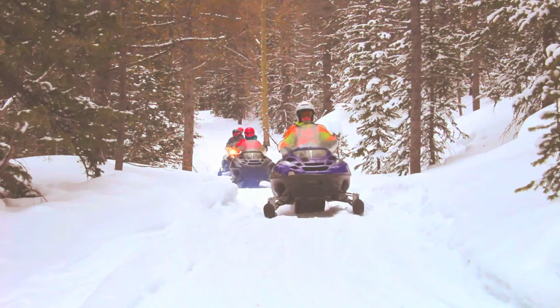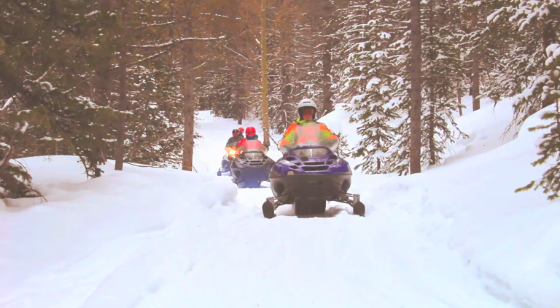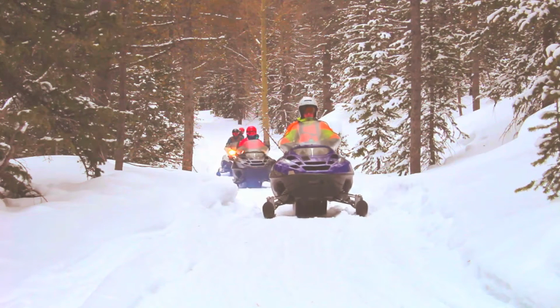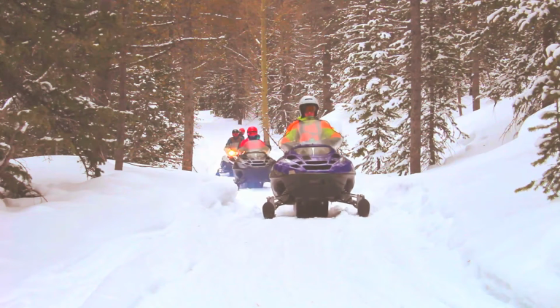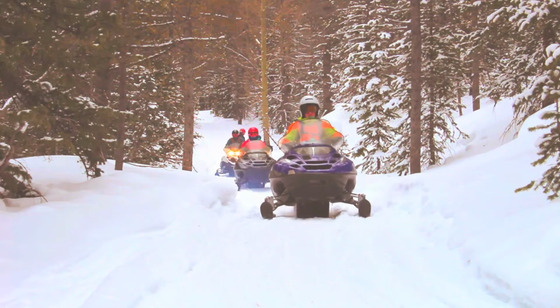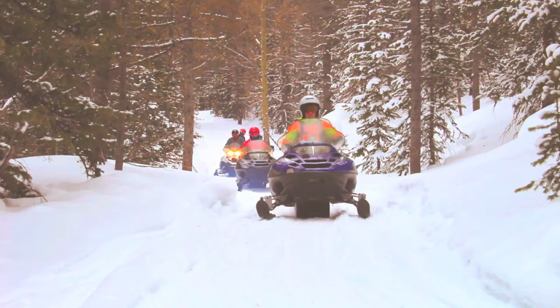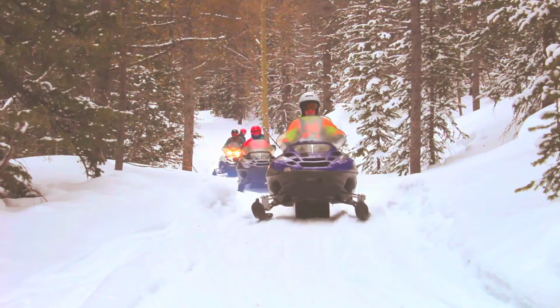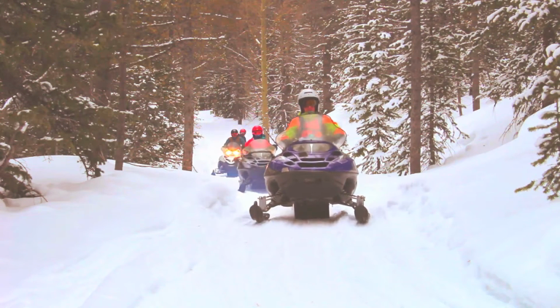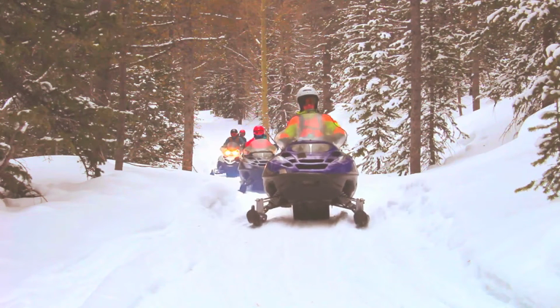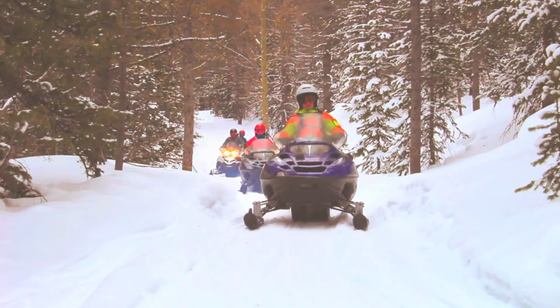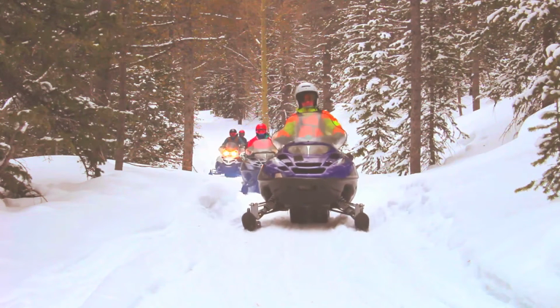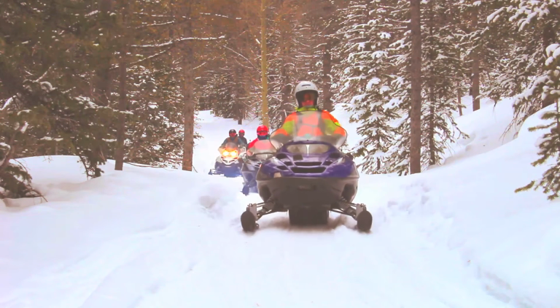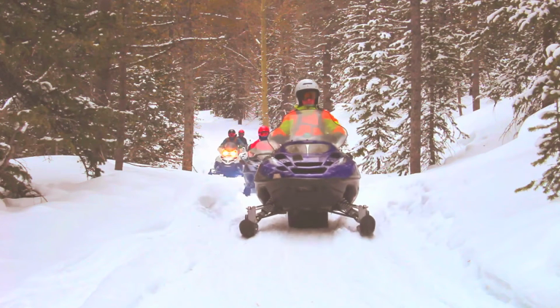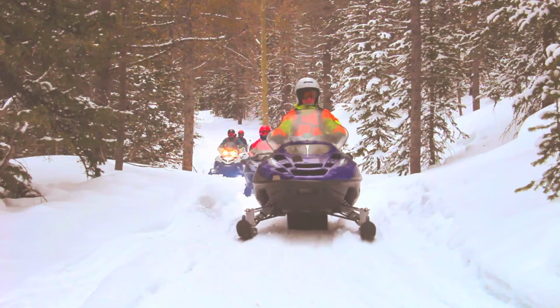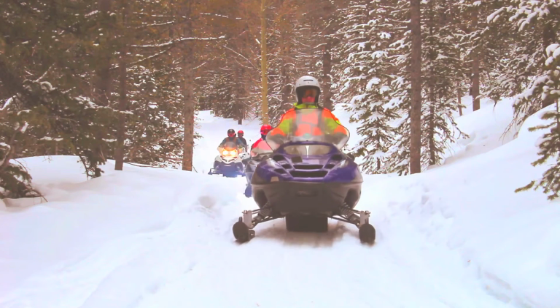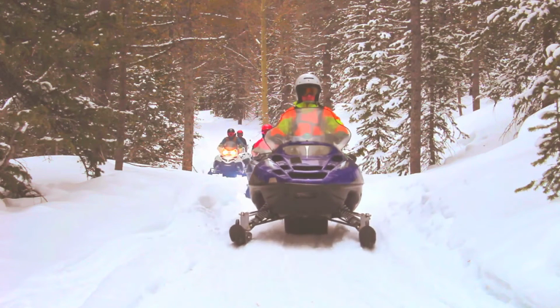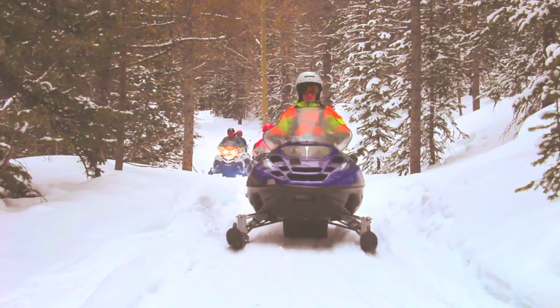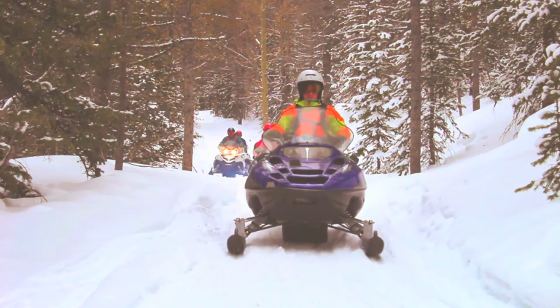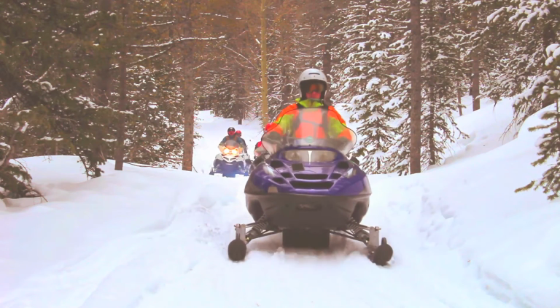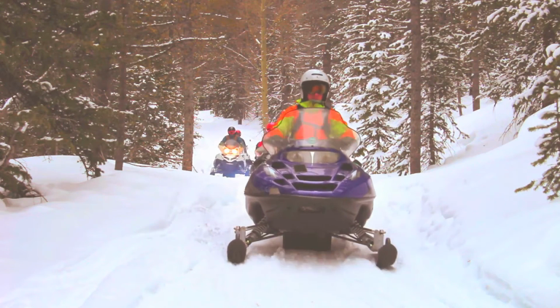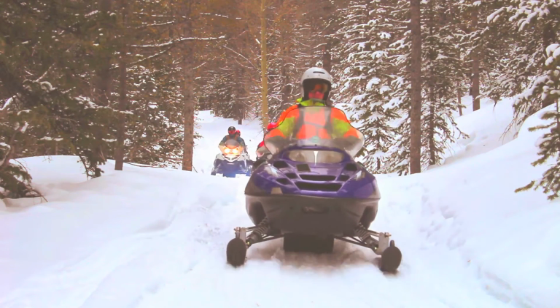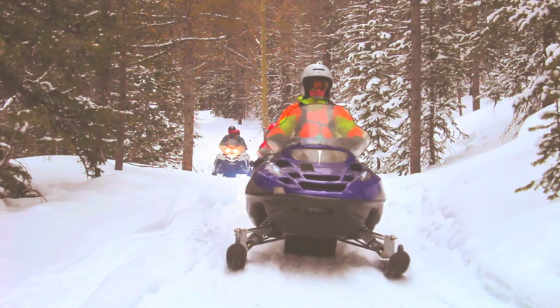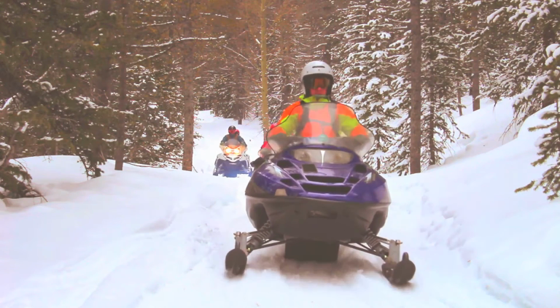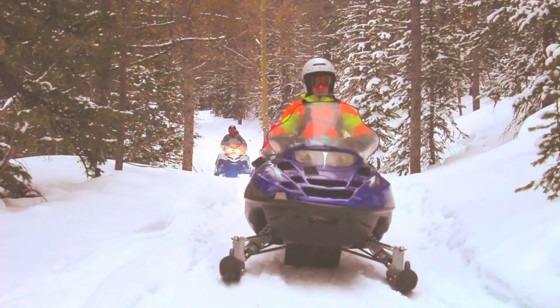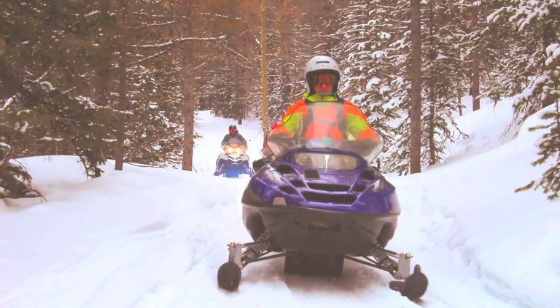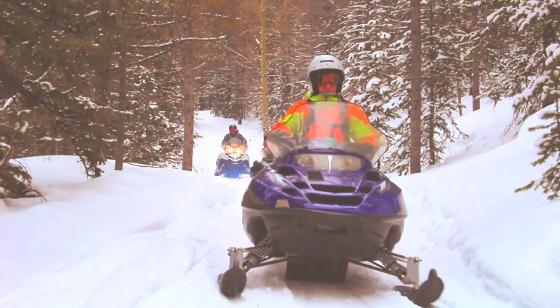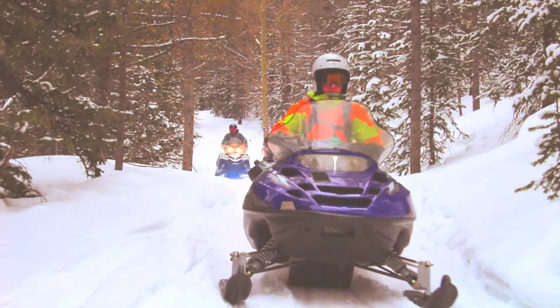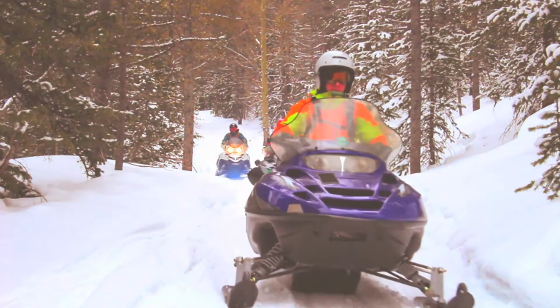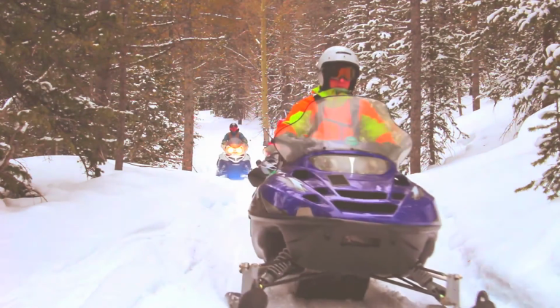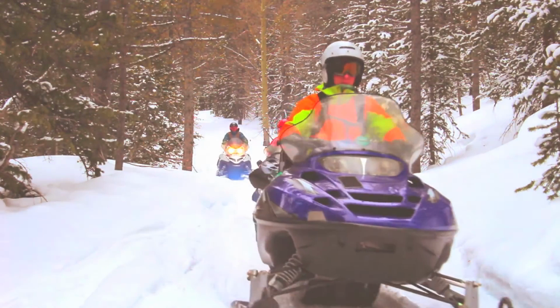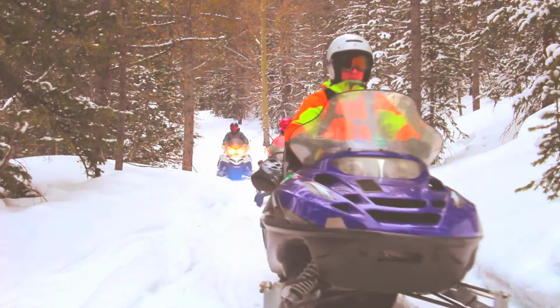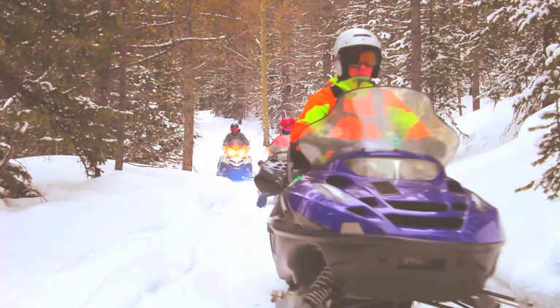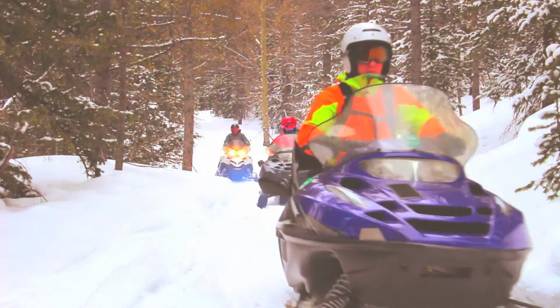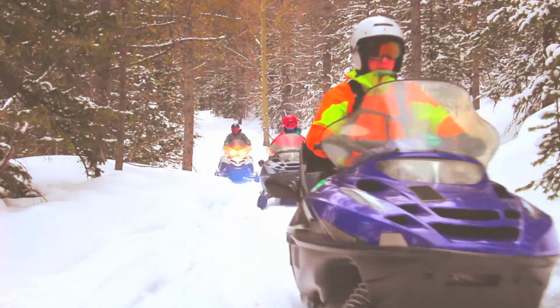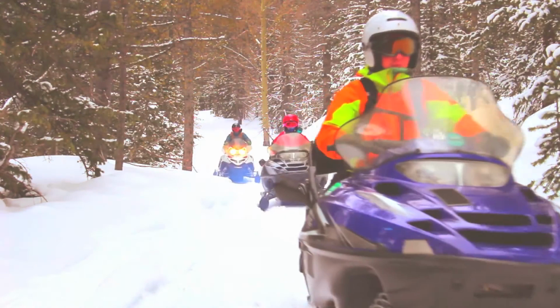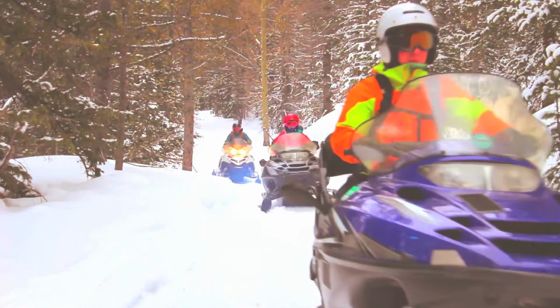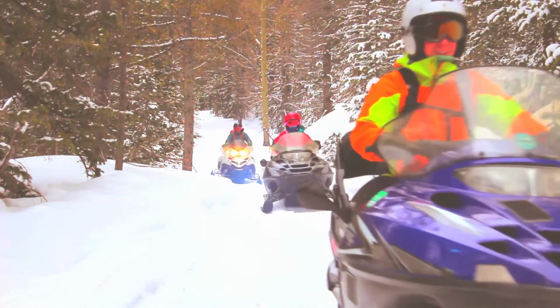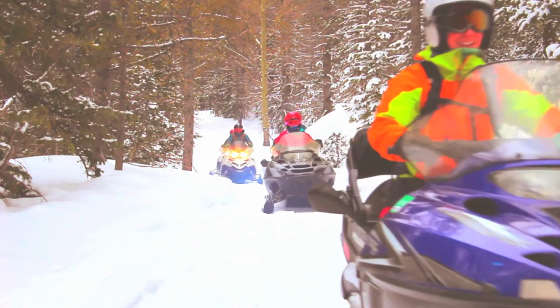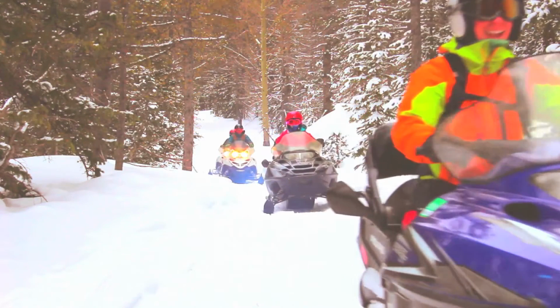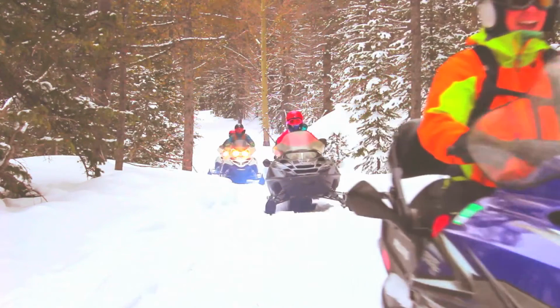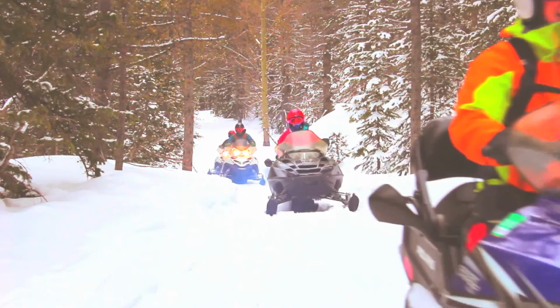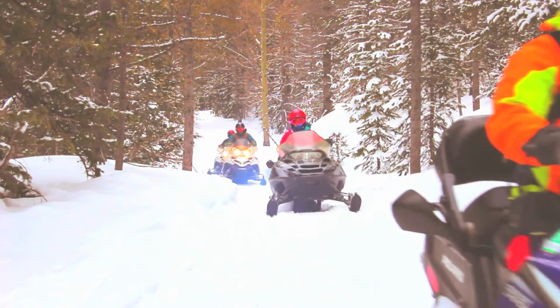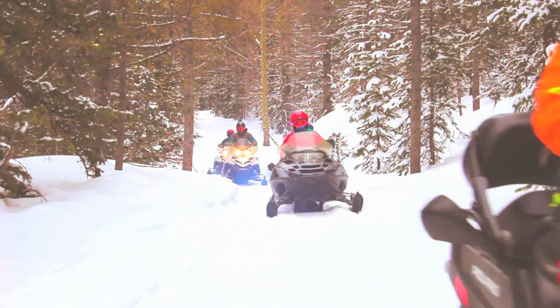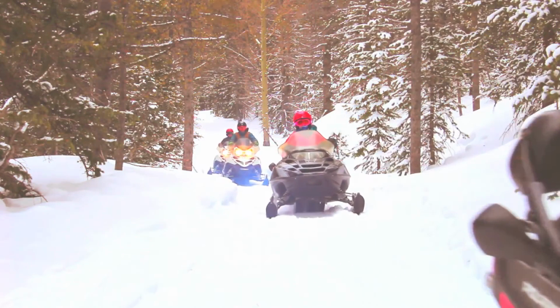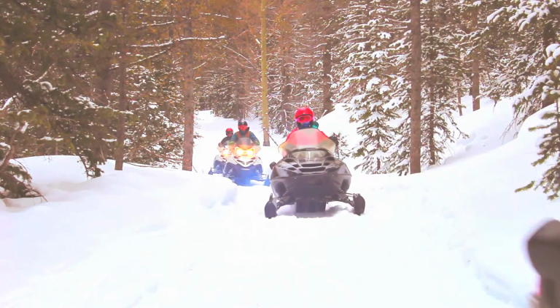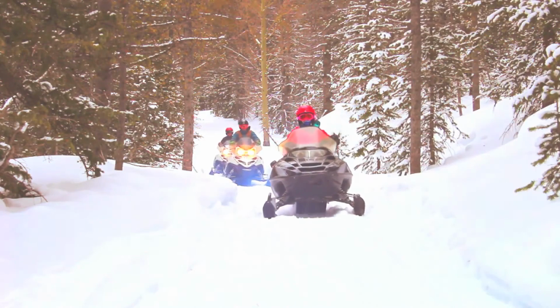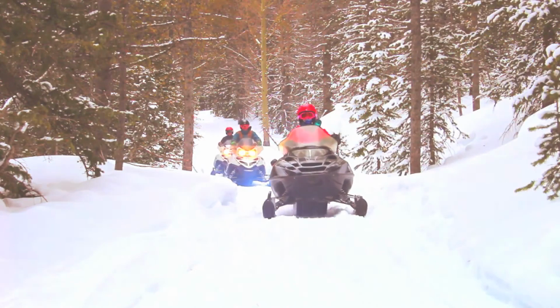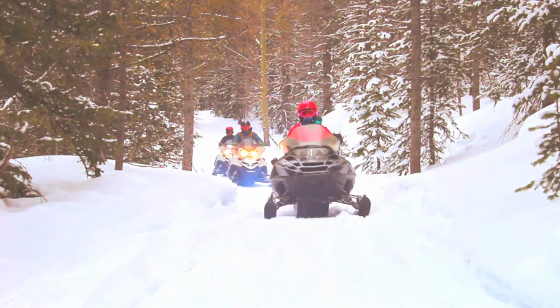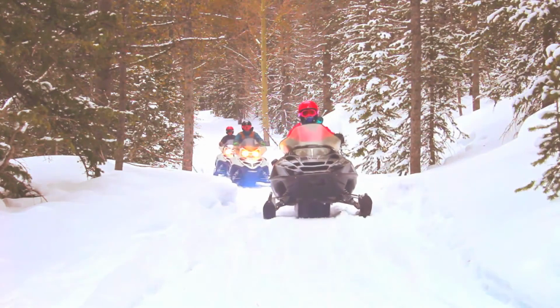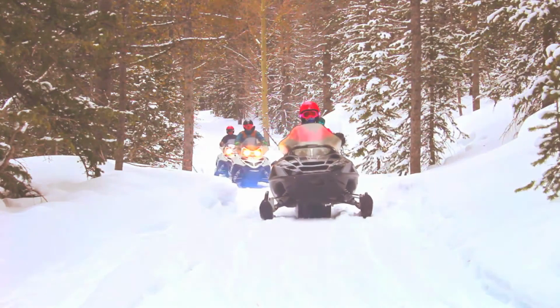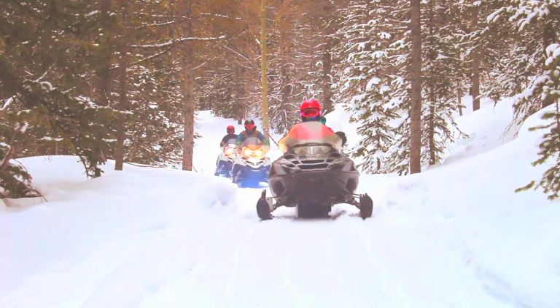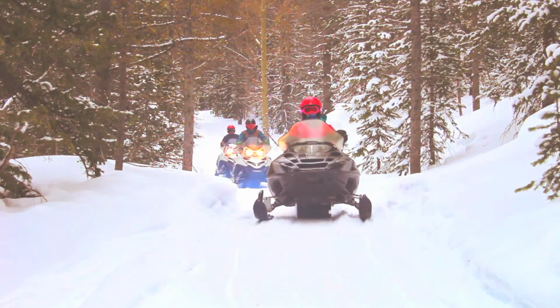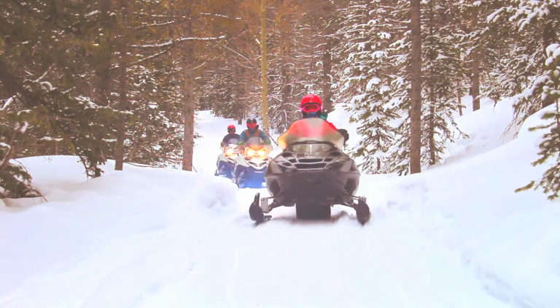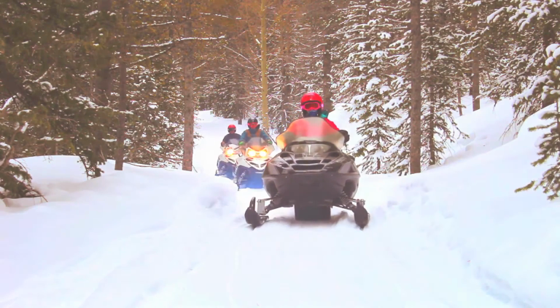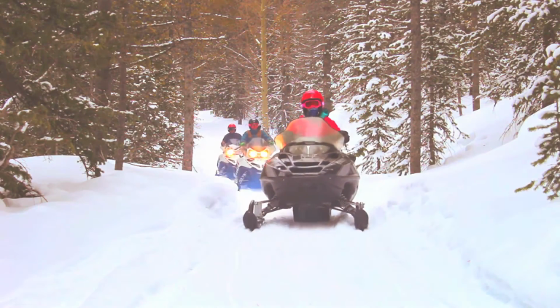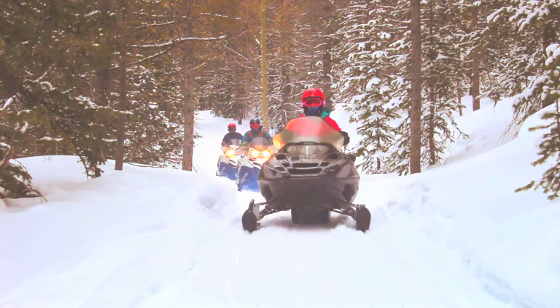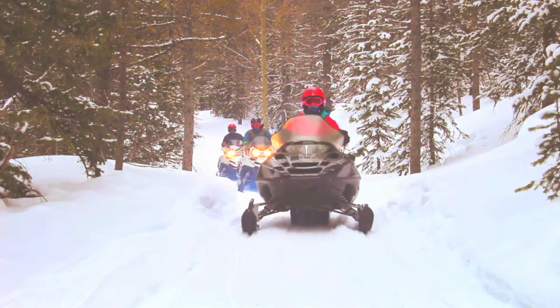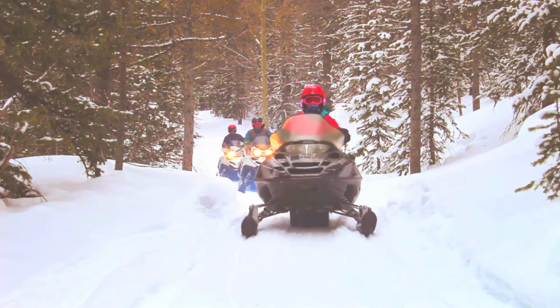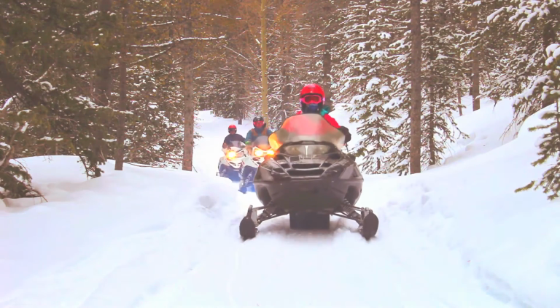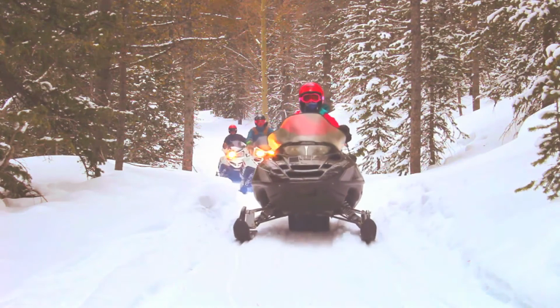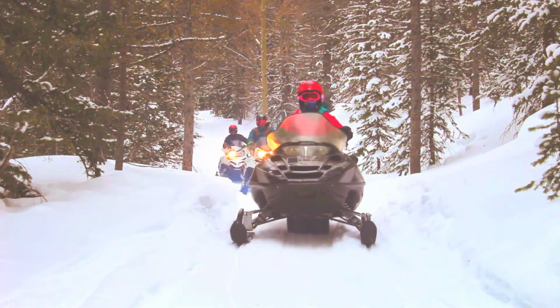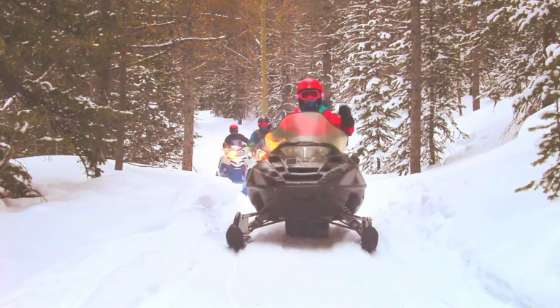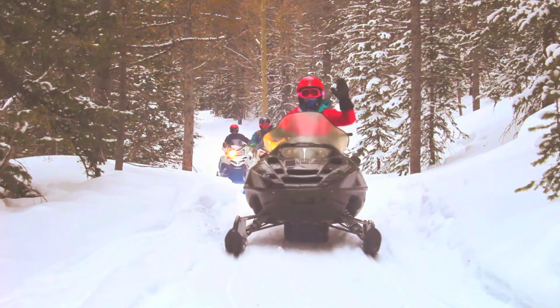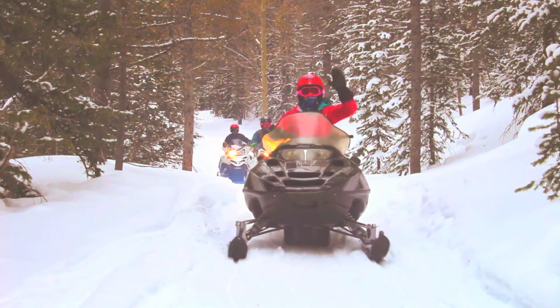When people come snowmobiling with us here at Monarch Tours, they do not have to have any experience. We can take first-time riders and show them a great ride.